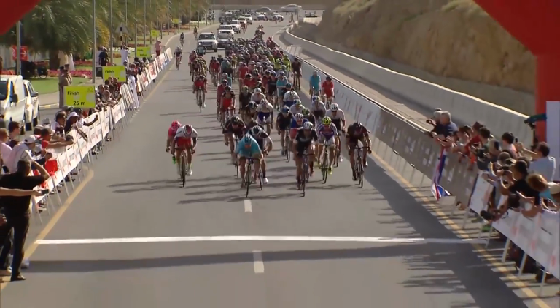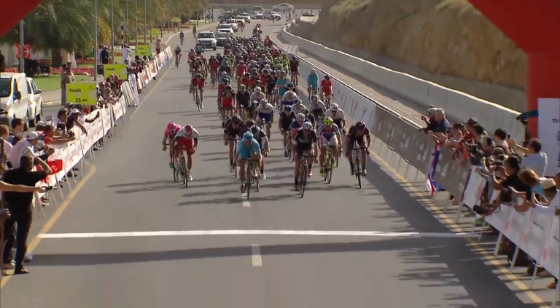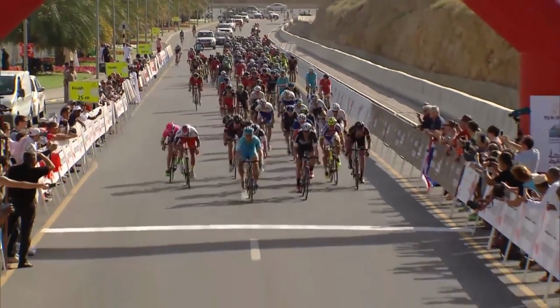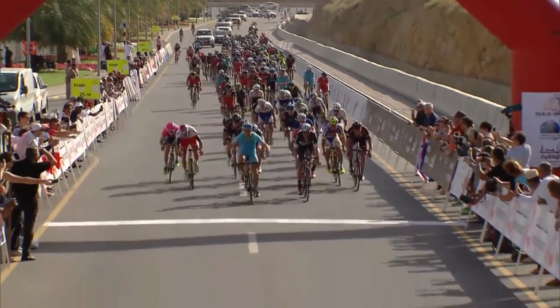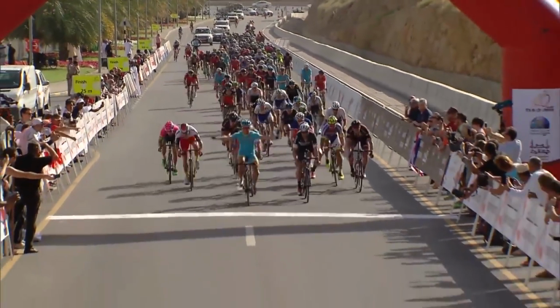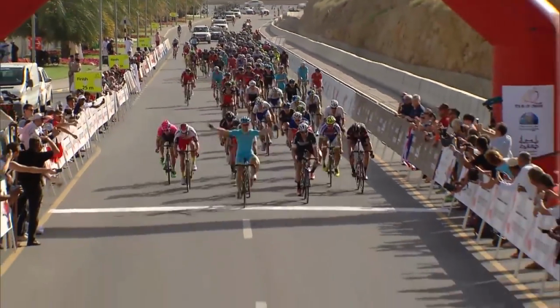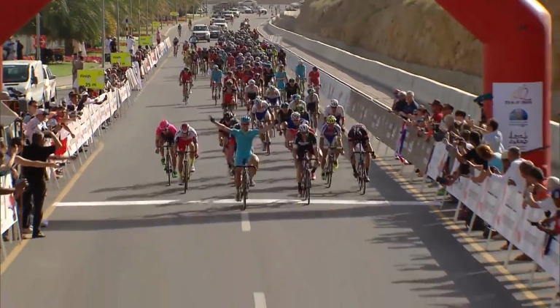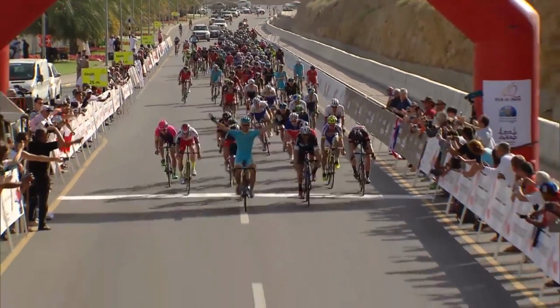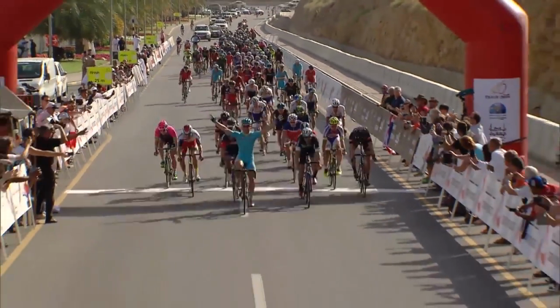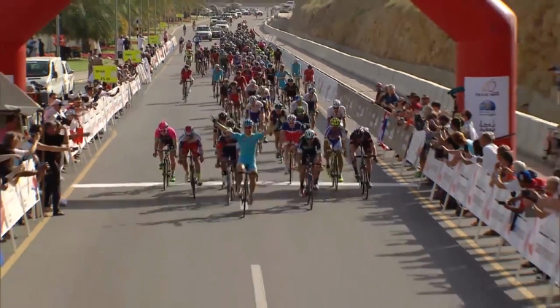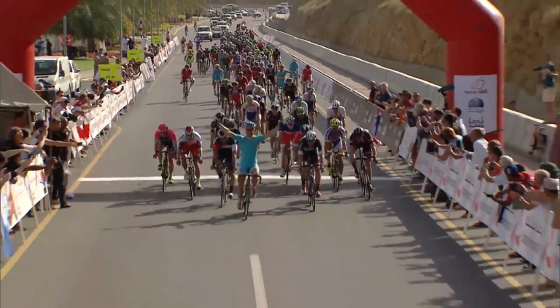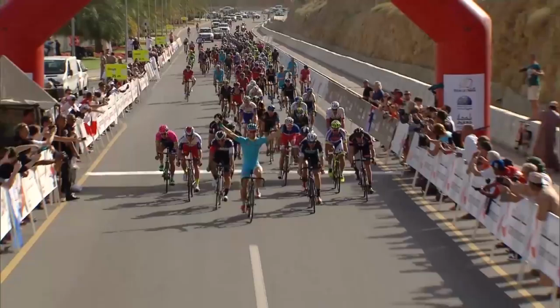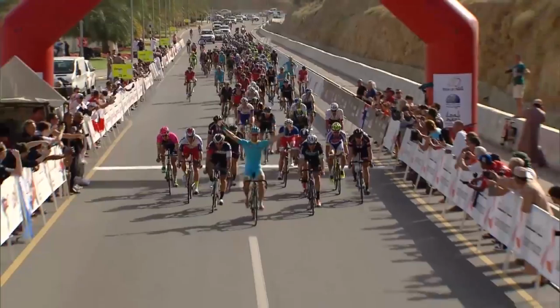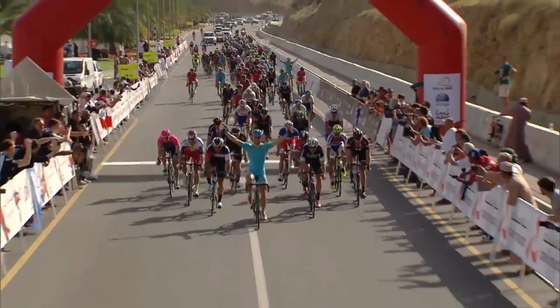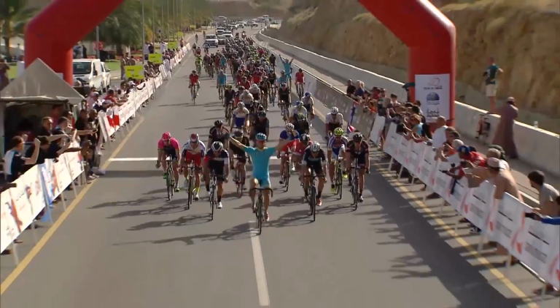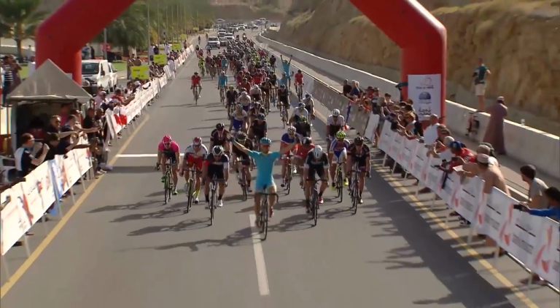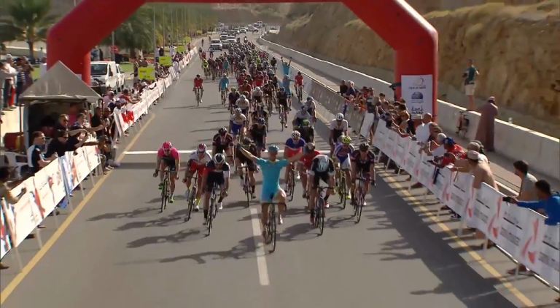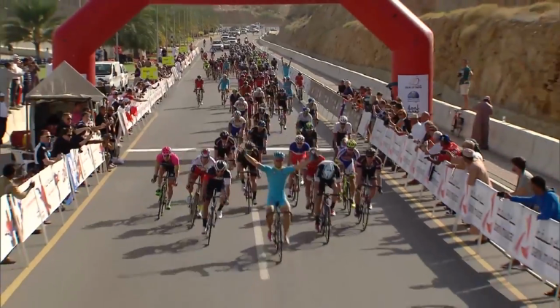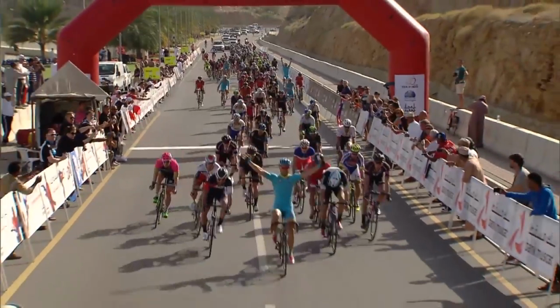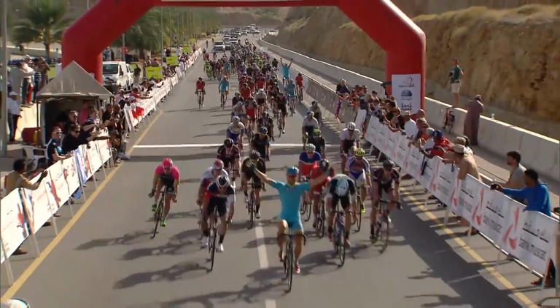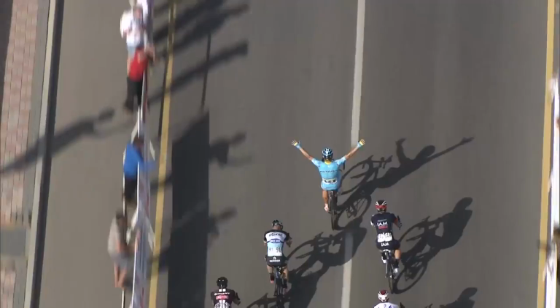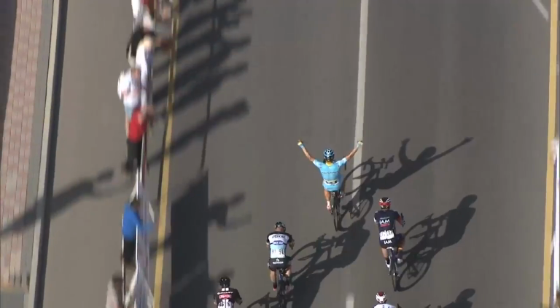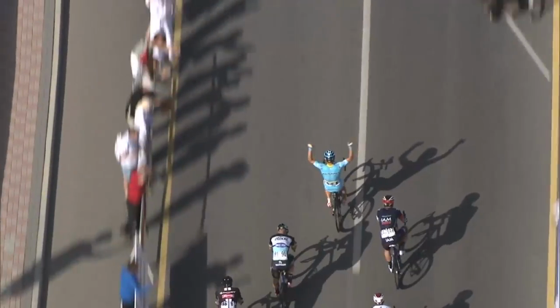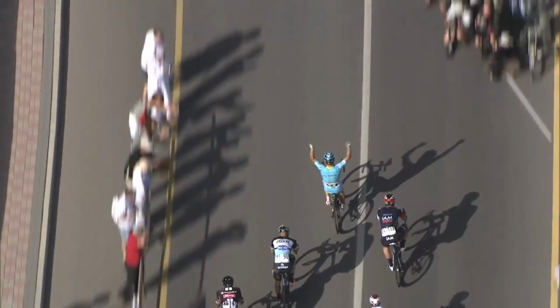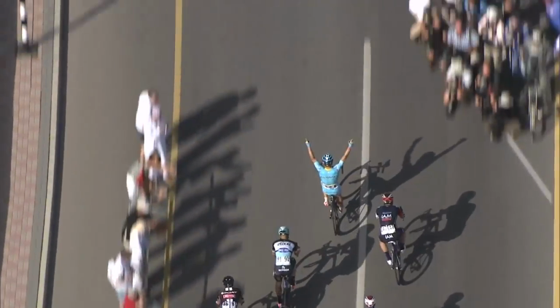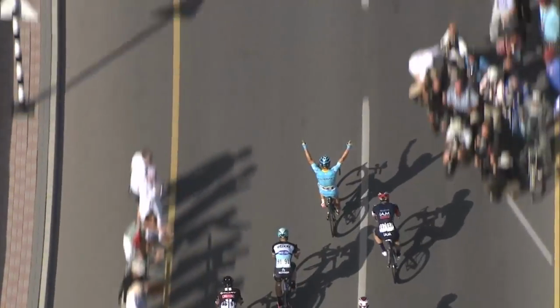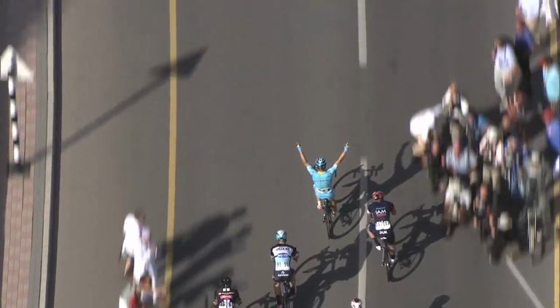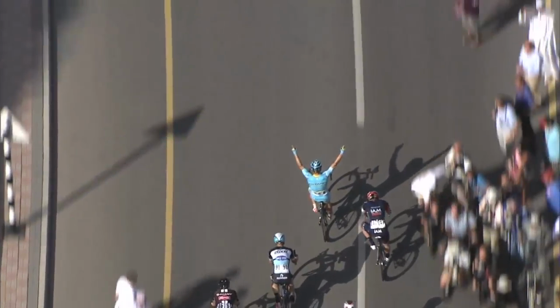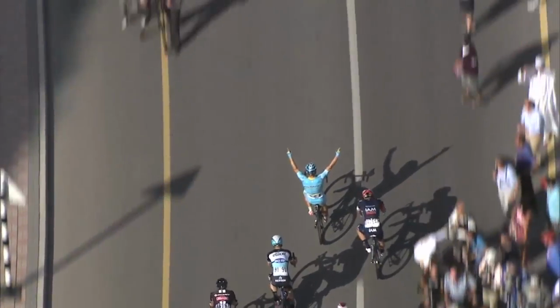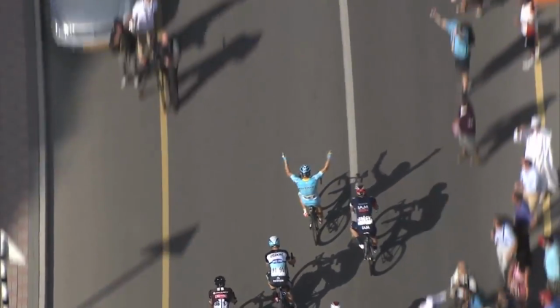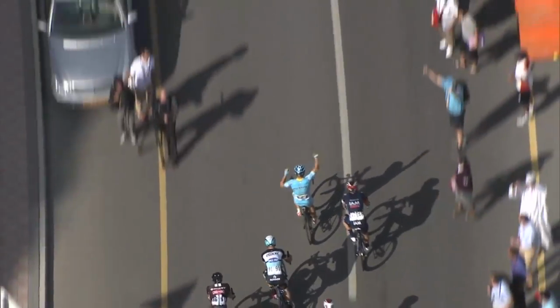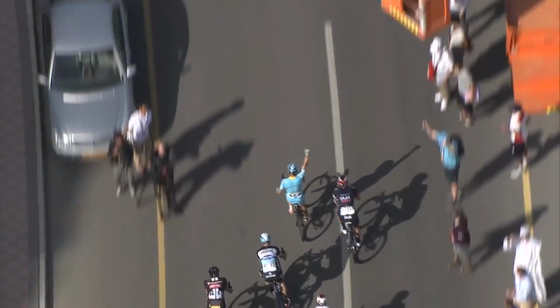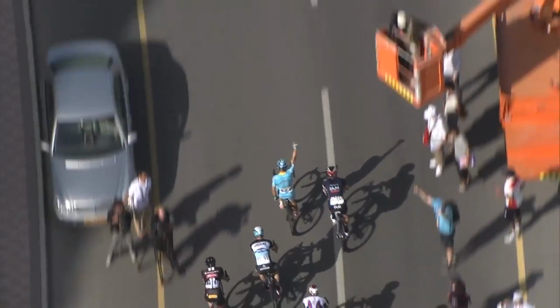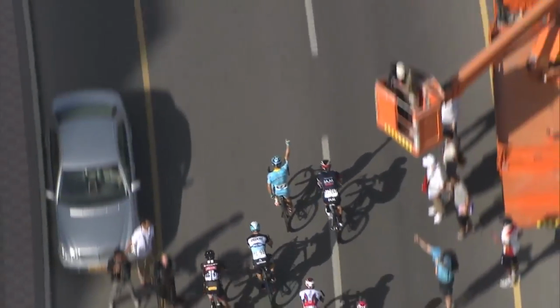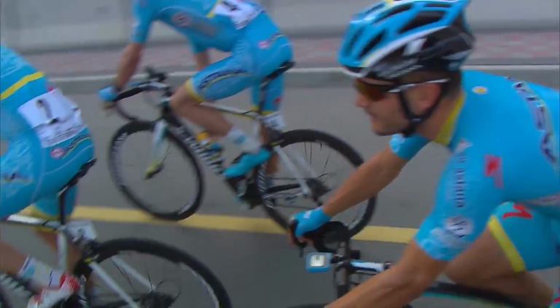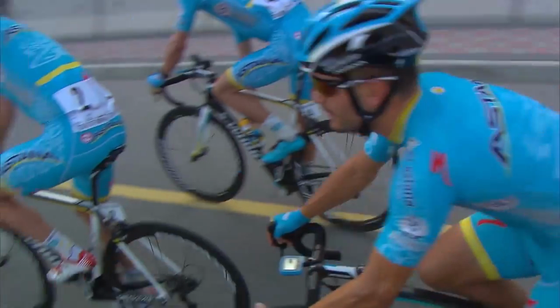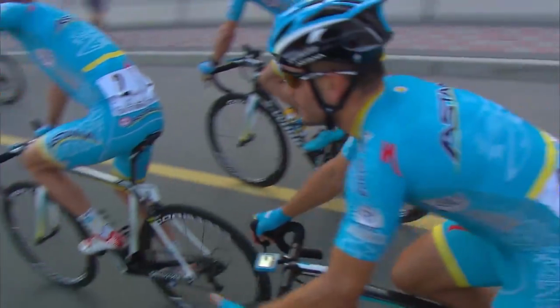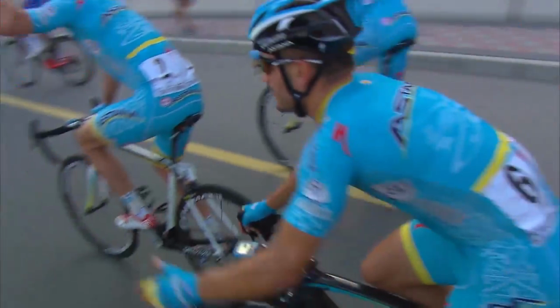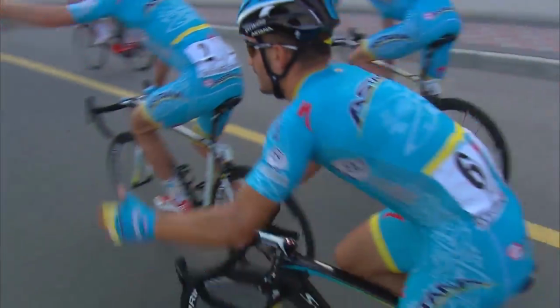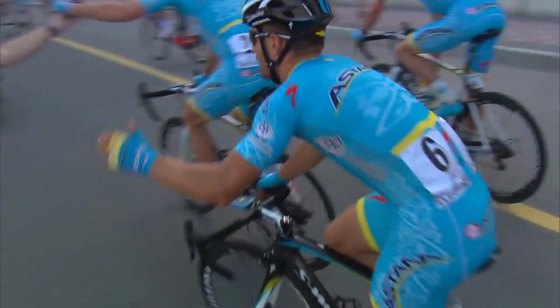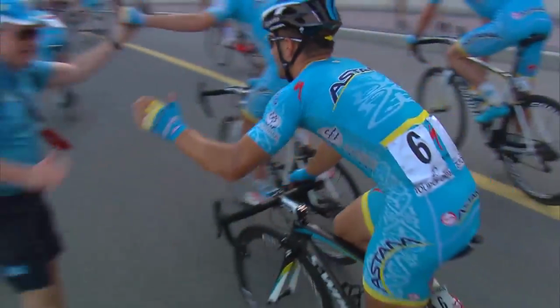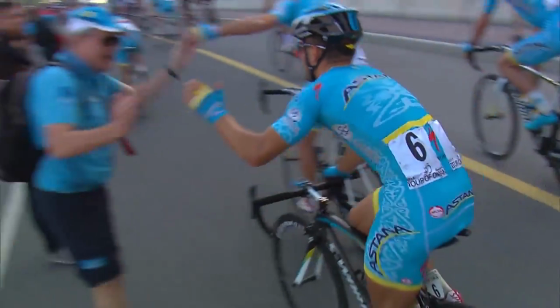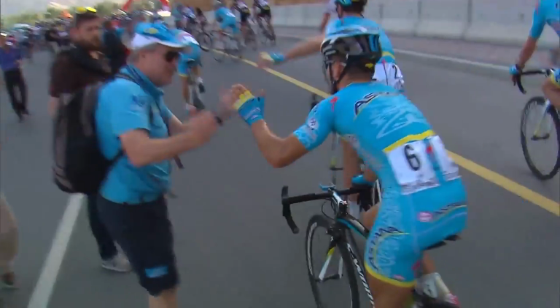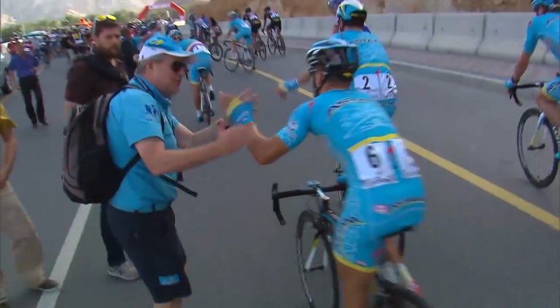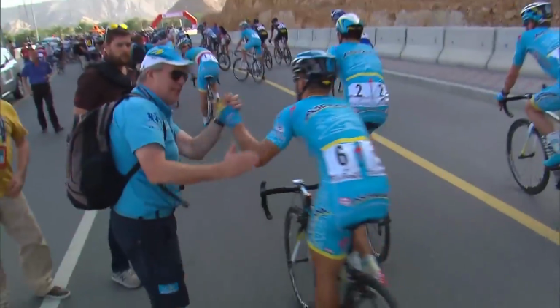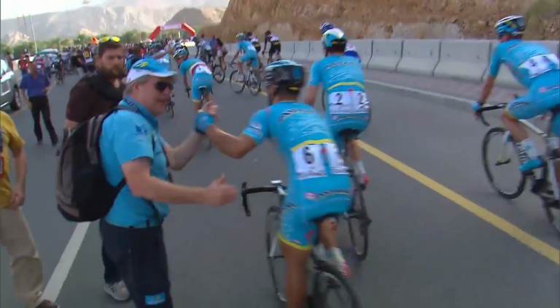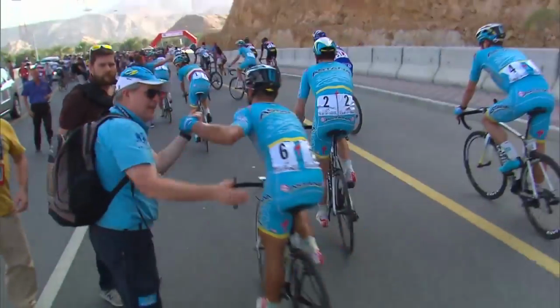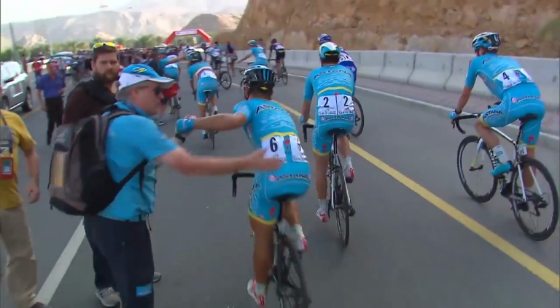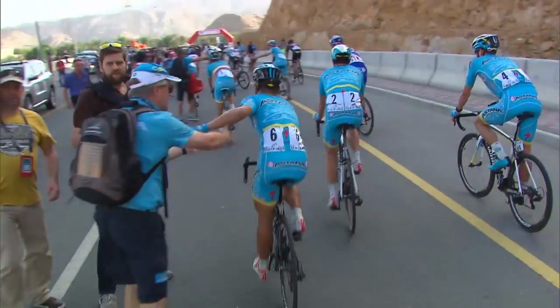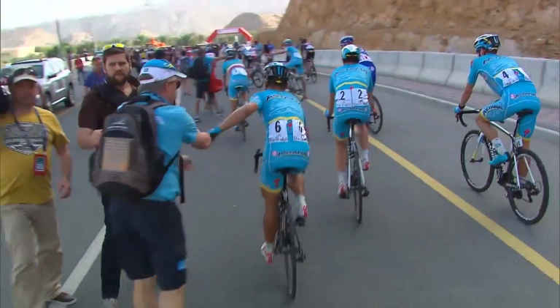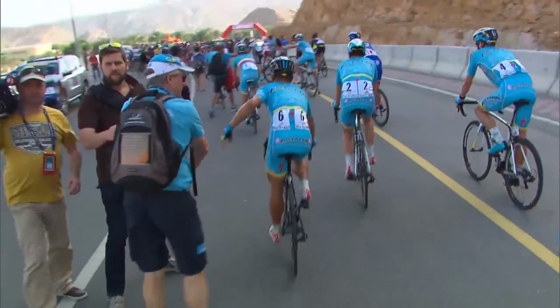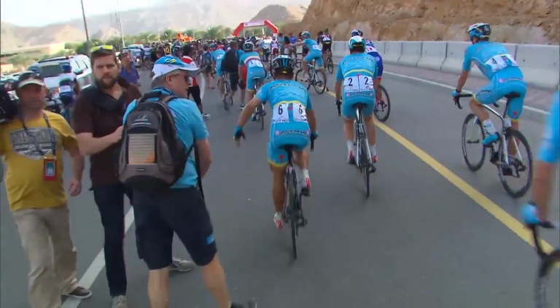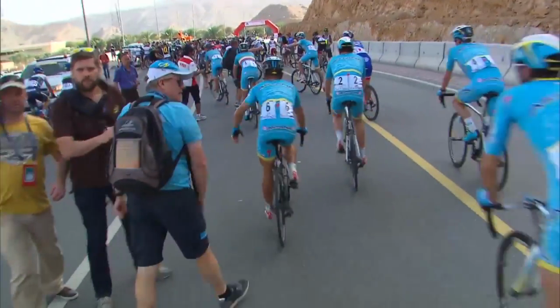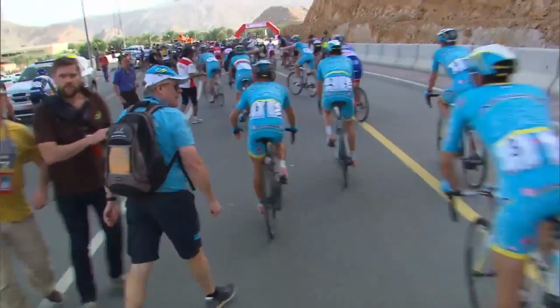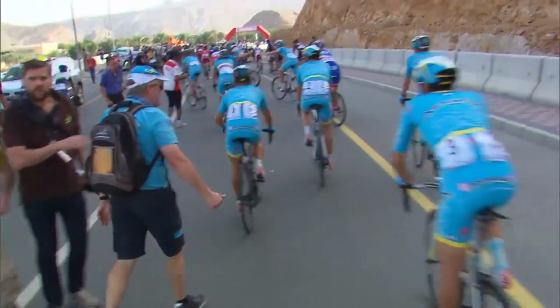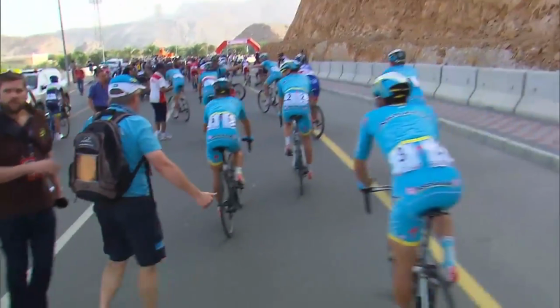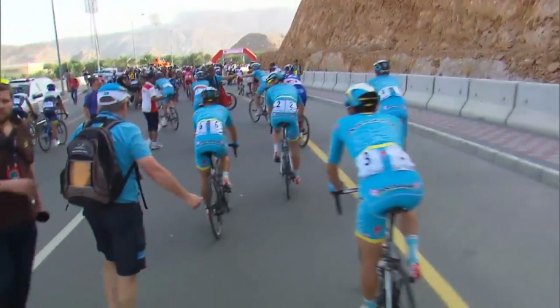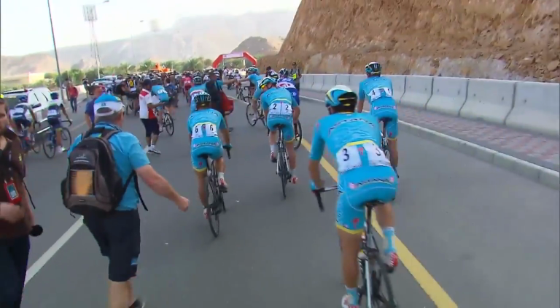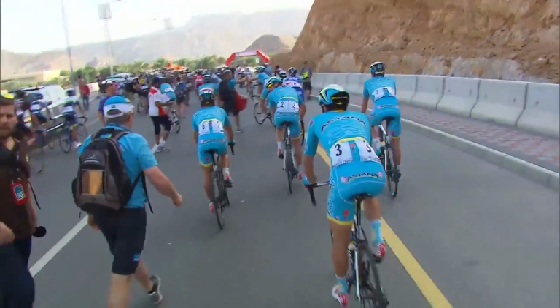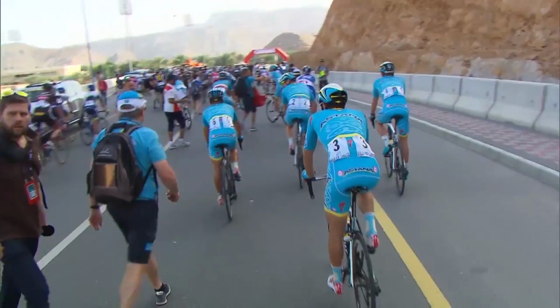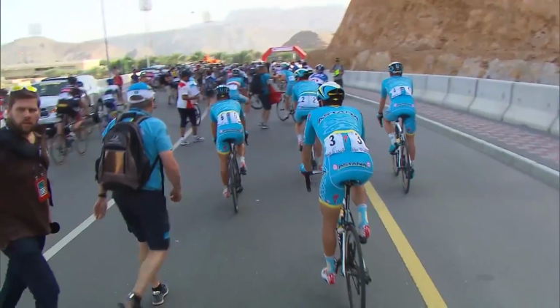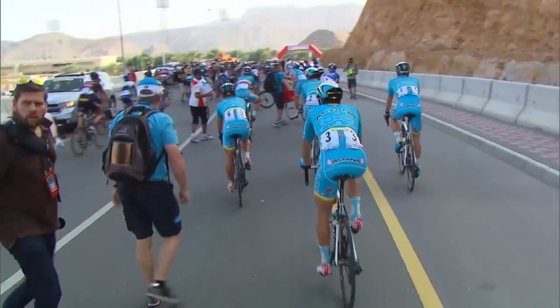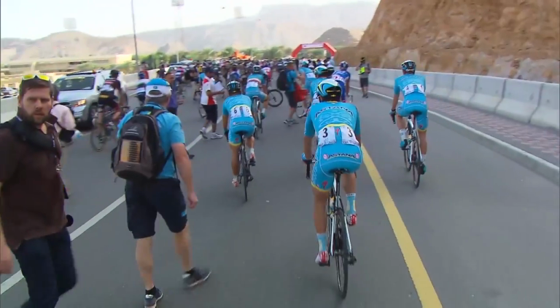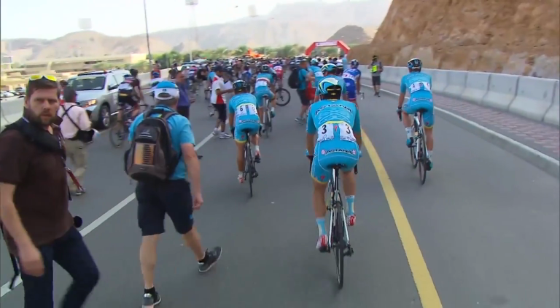With three second places already this year, we mentioned he was close to a win in our Tour of Oman Top 10 preview. It's nice to be right for once.